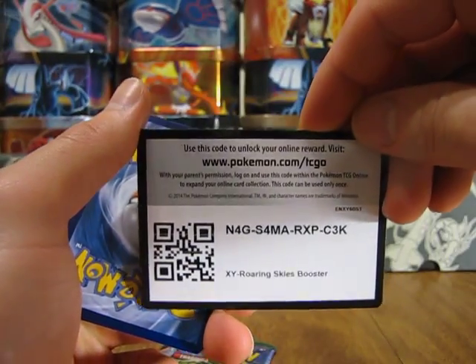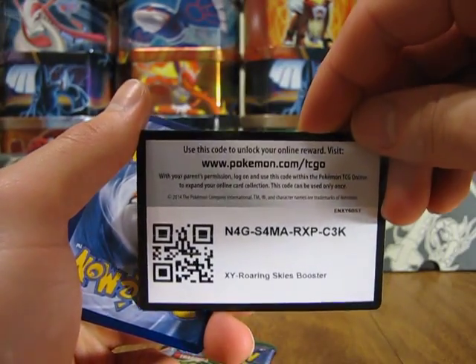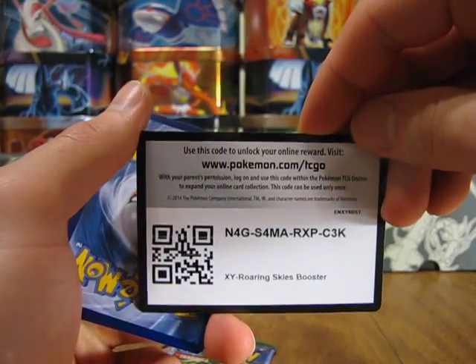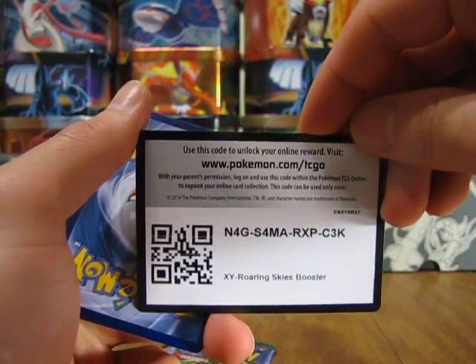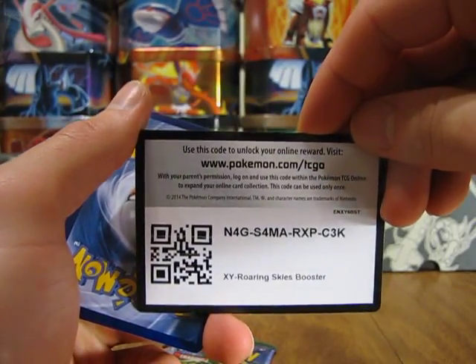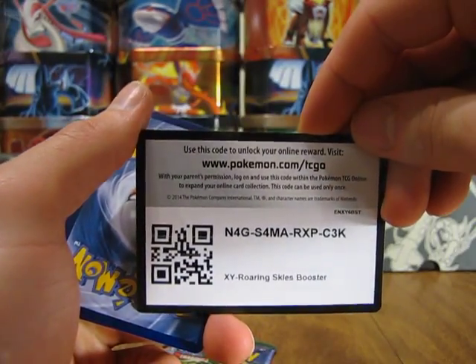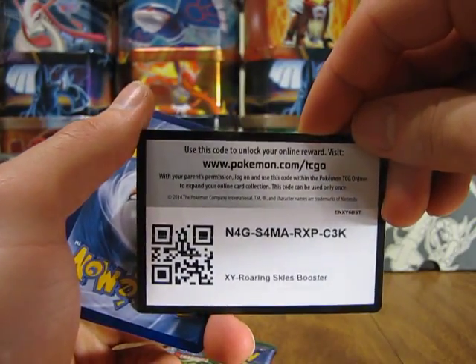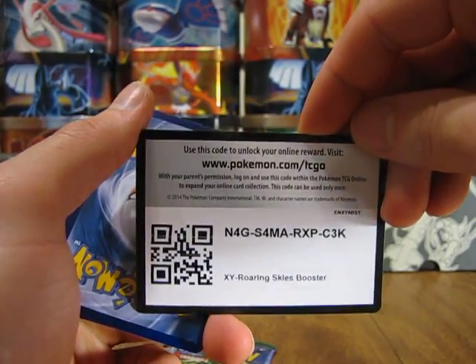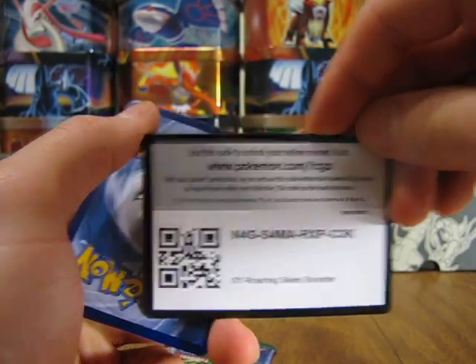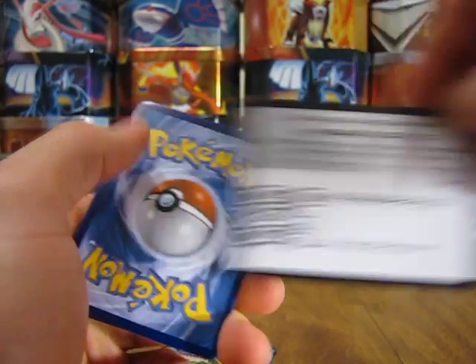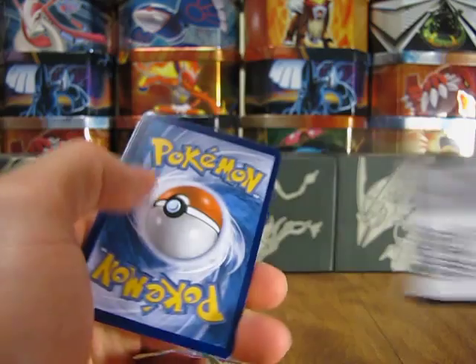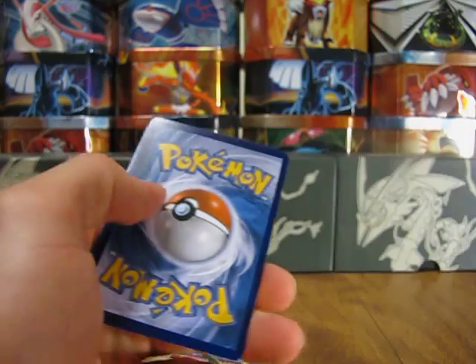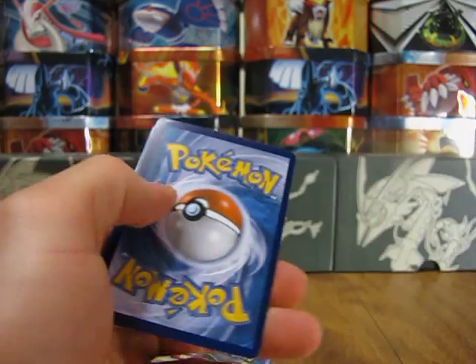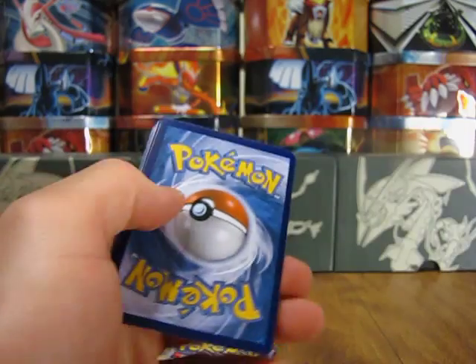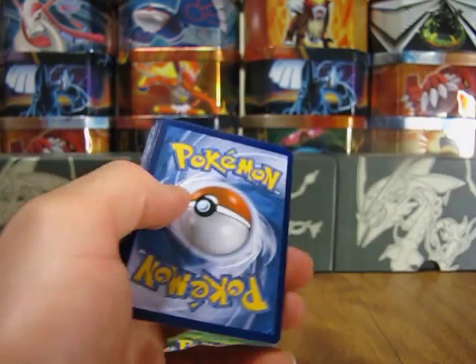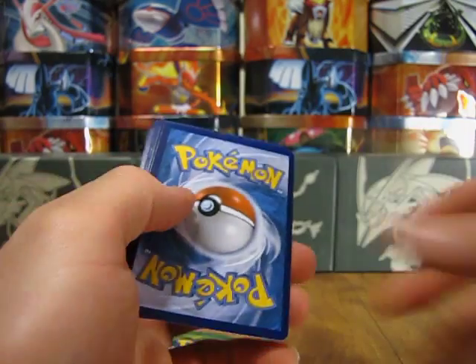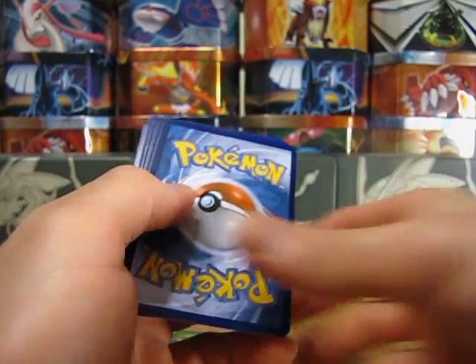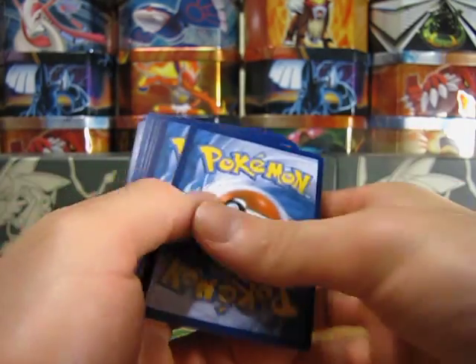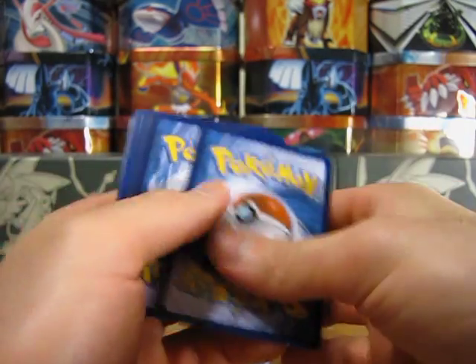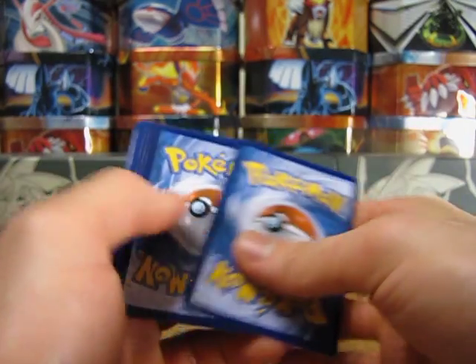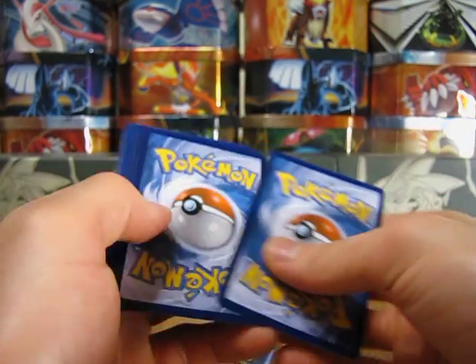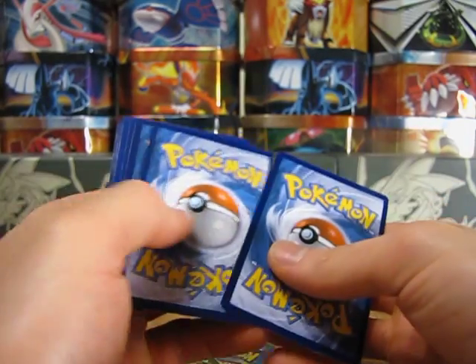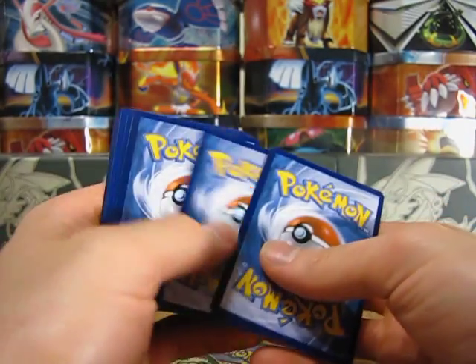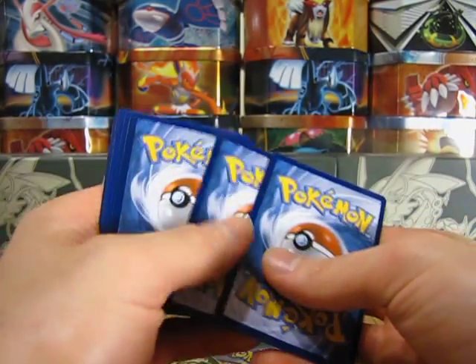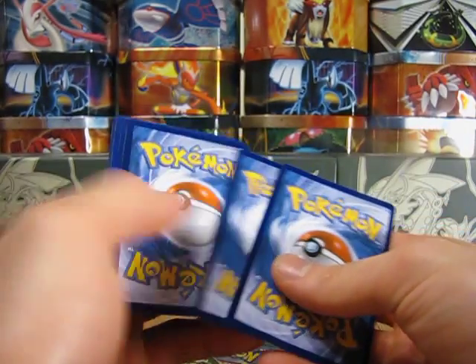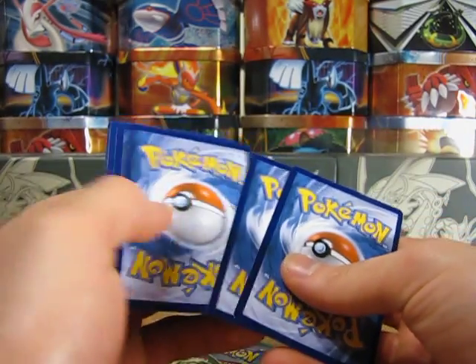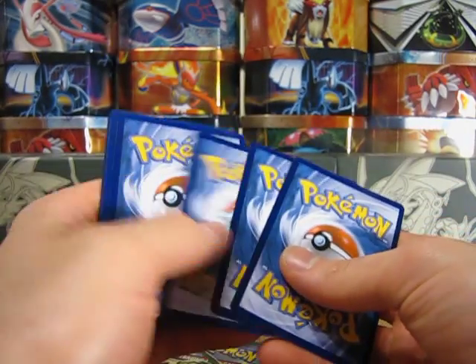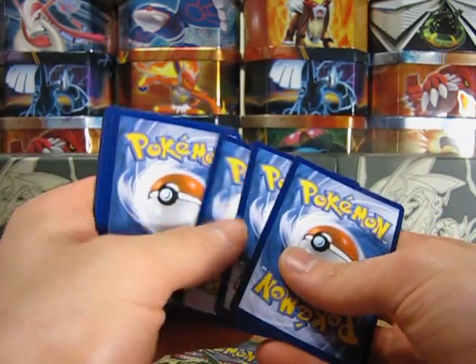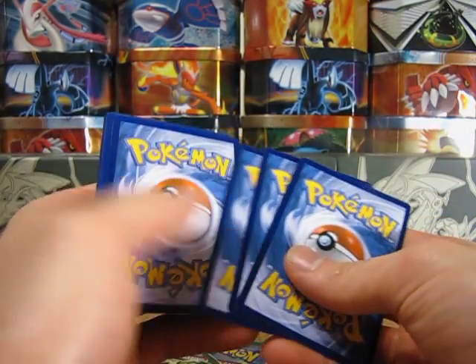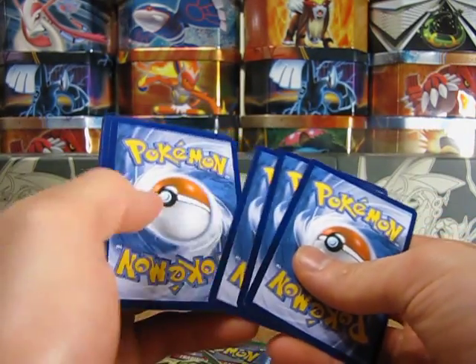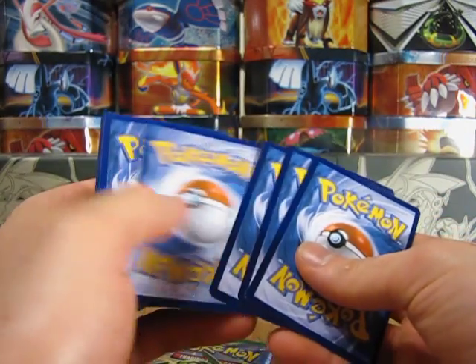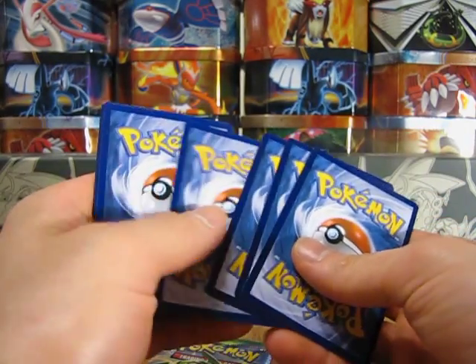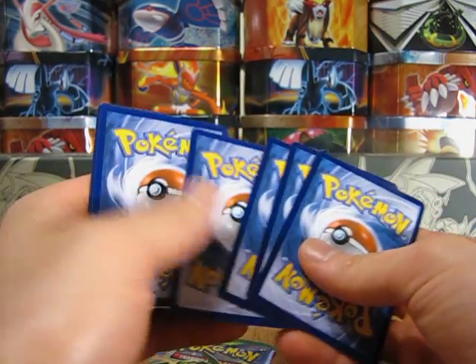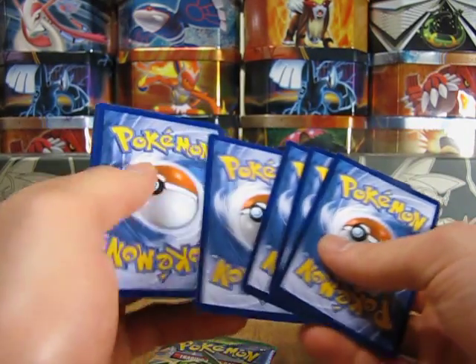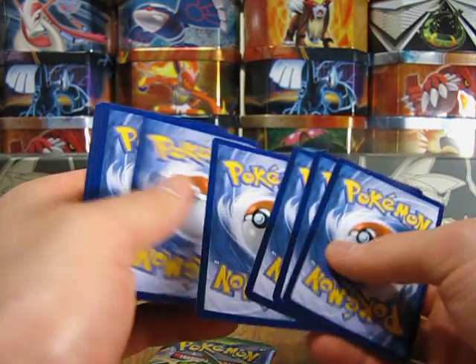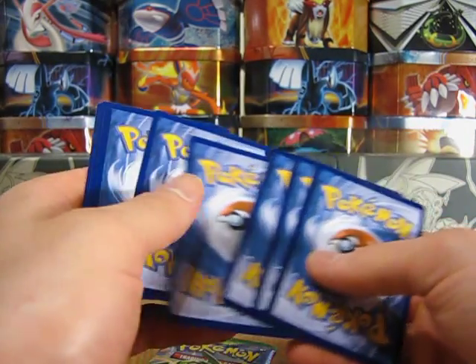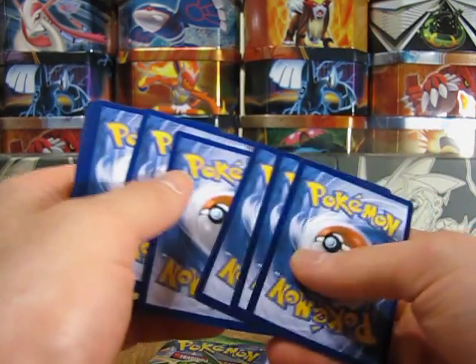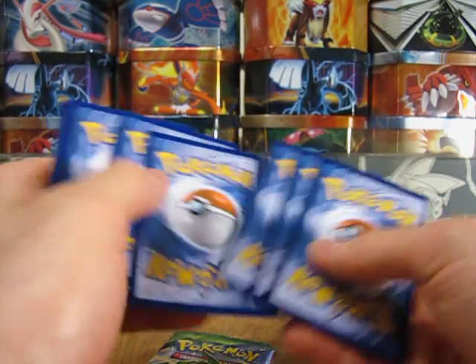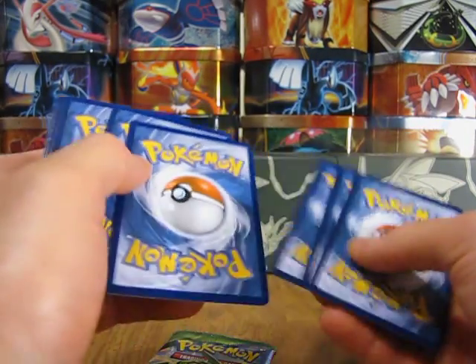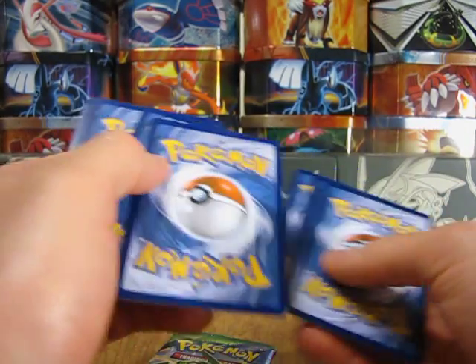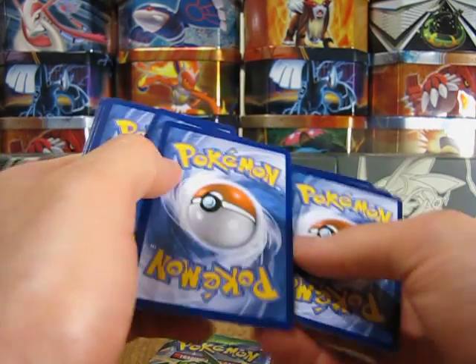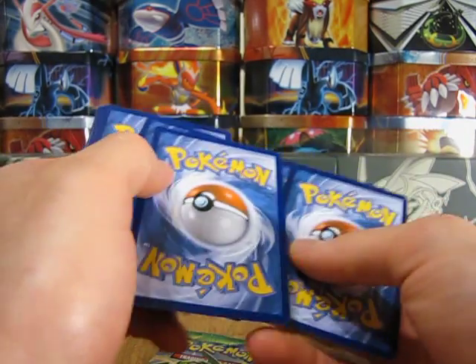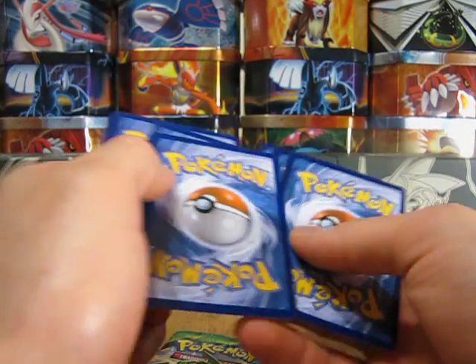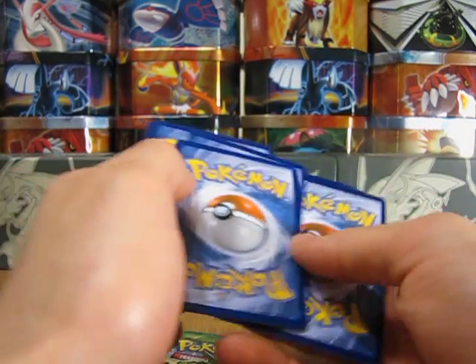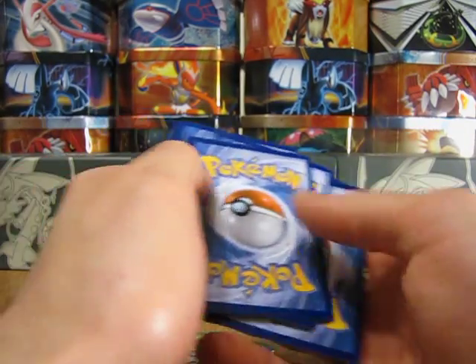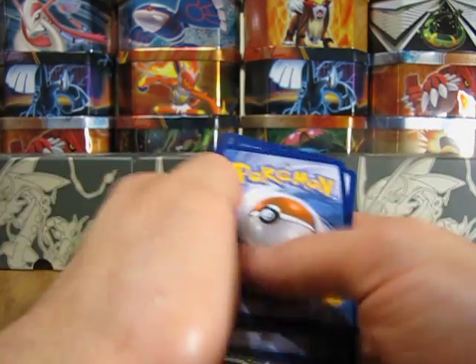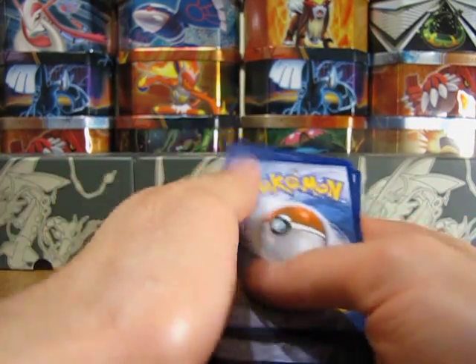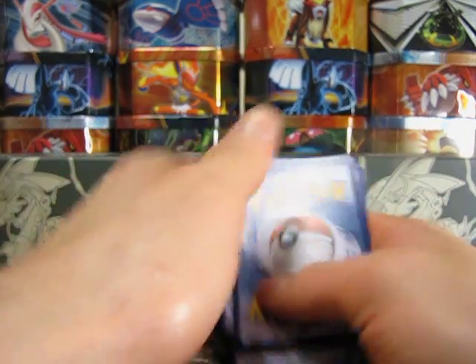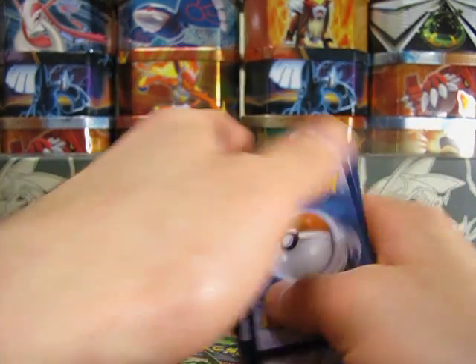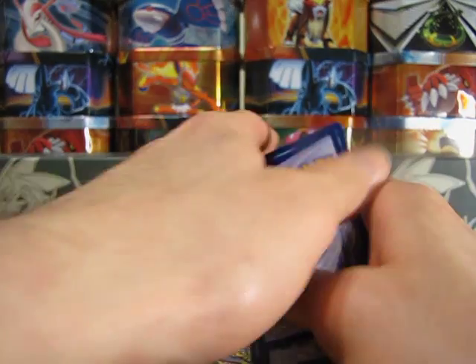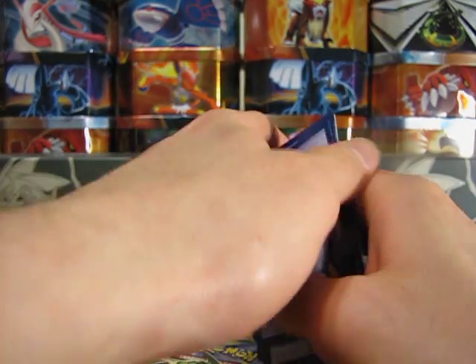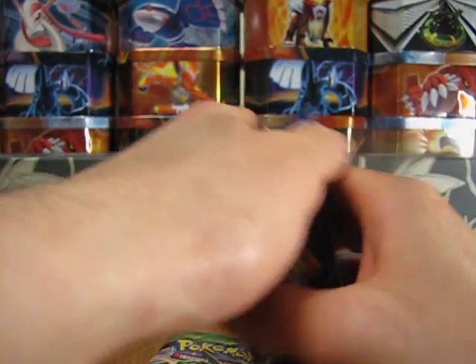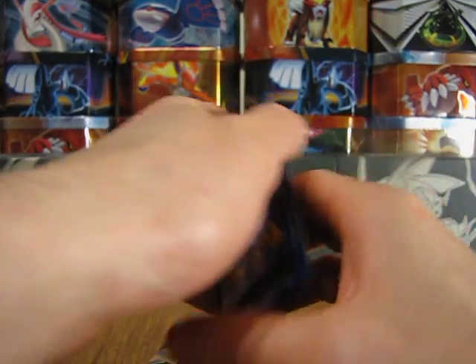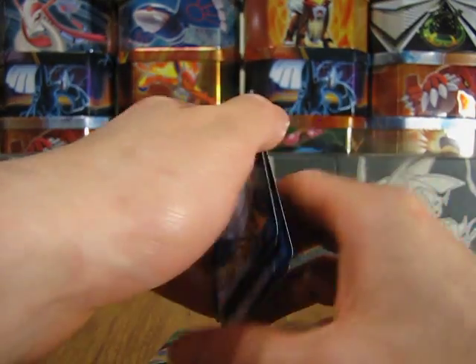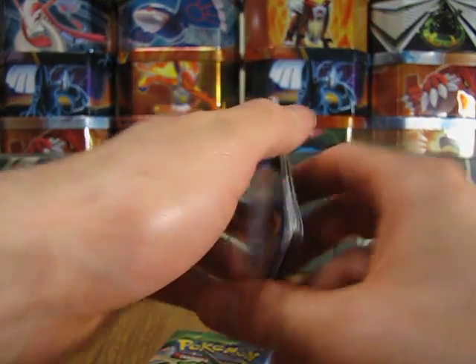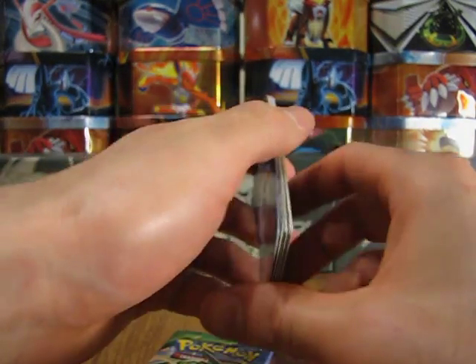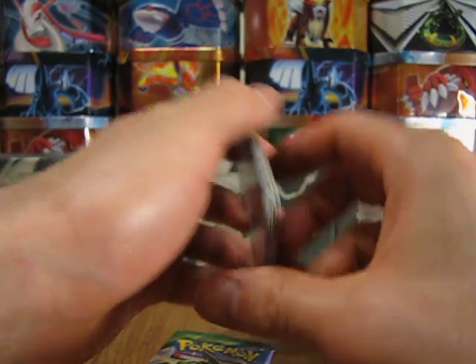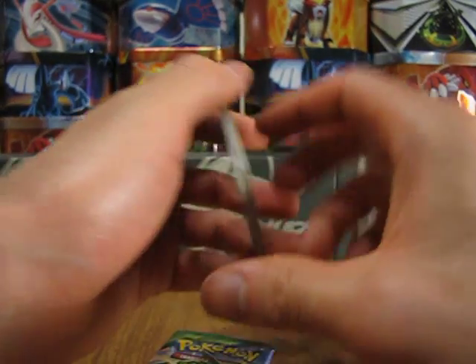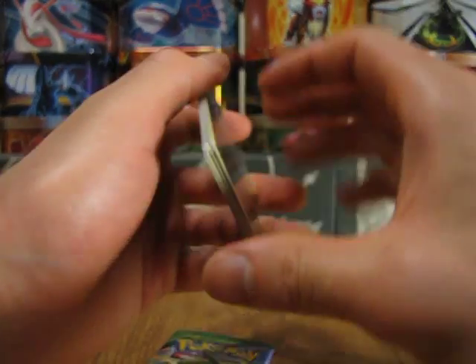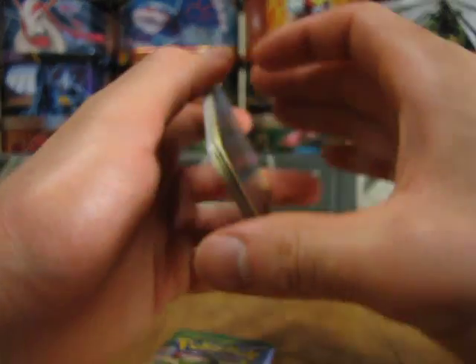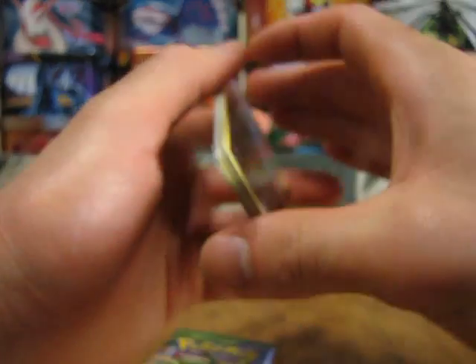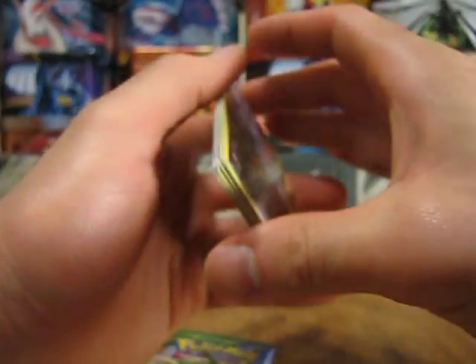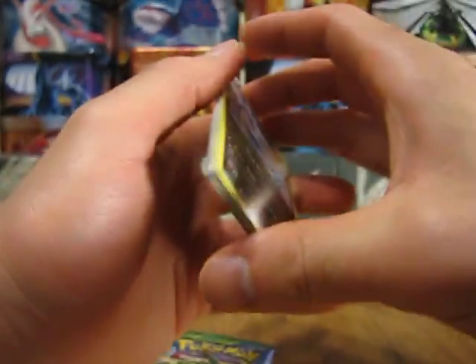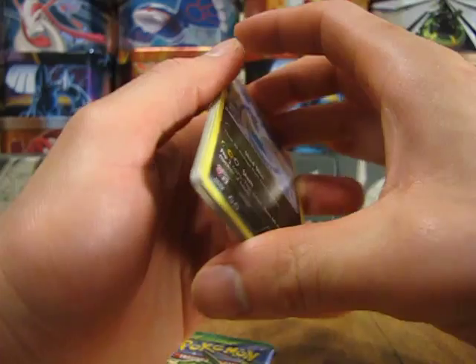Here's the code card. One, two, three — one and two. Definitely be nice to pull an EX card out of here.